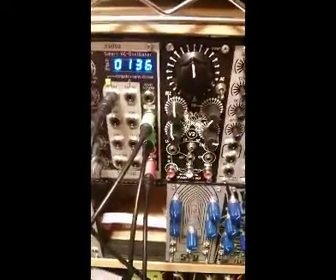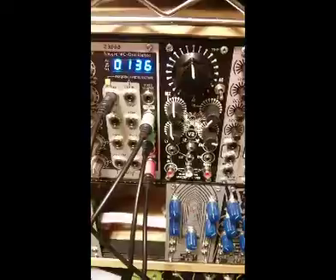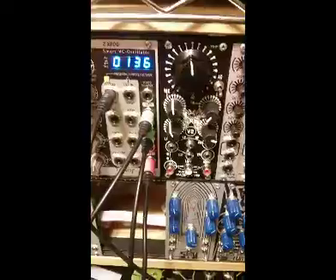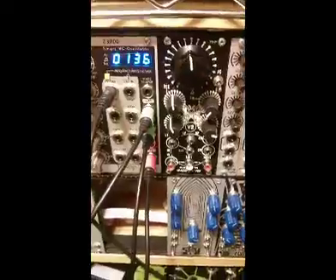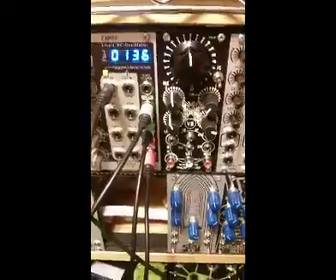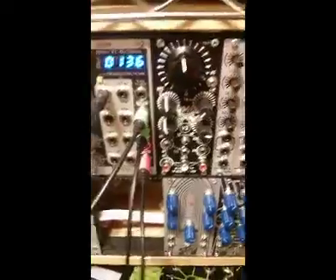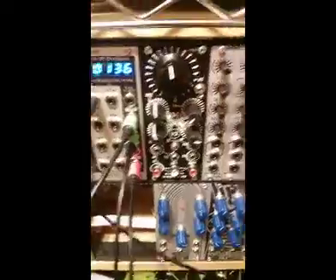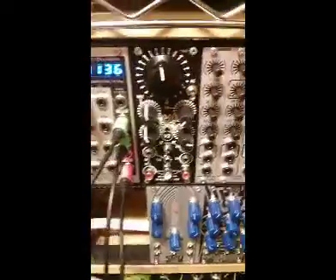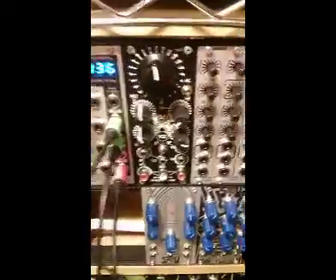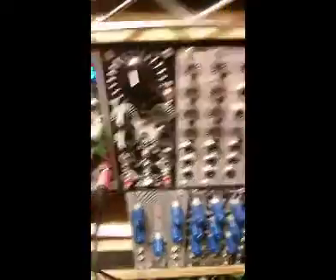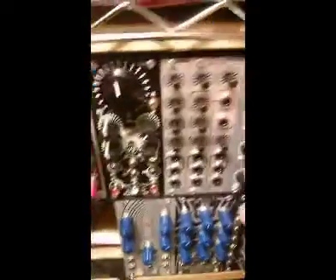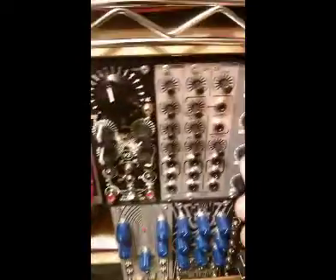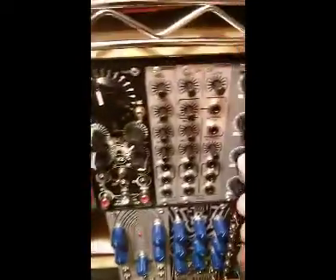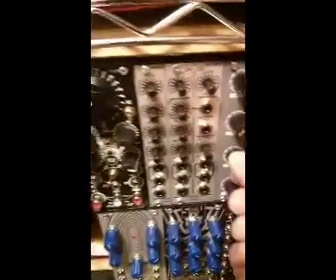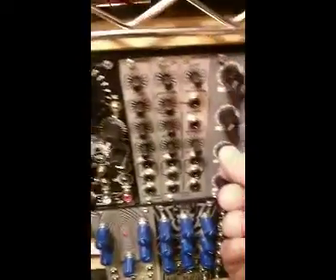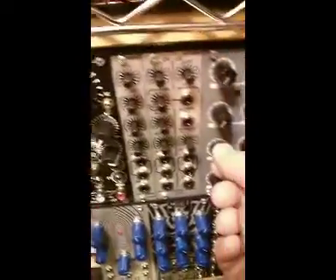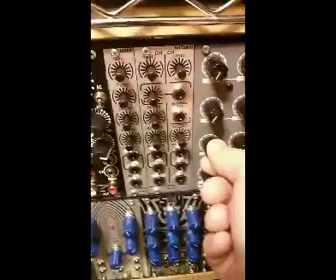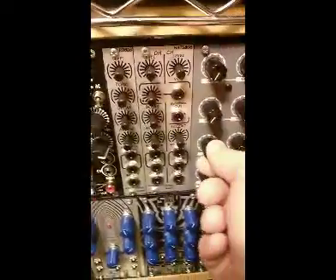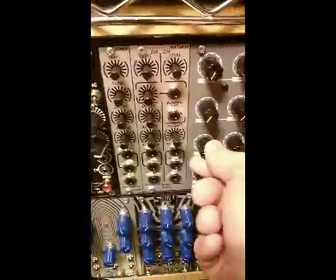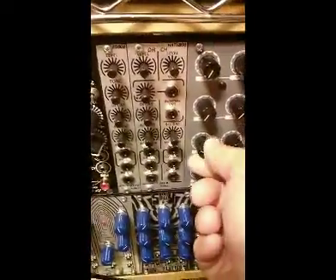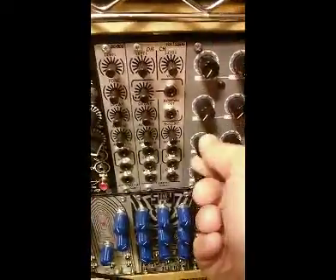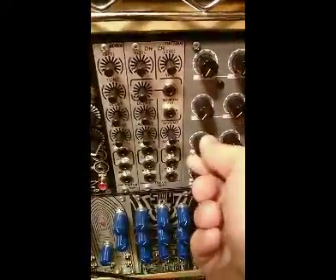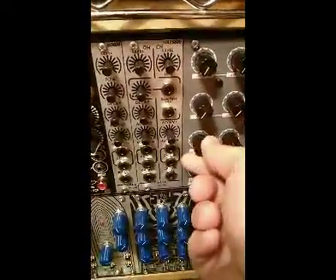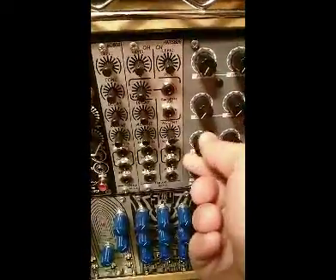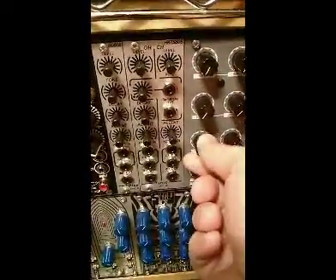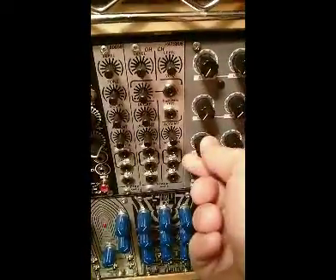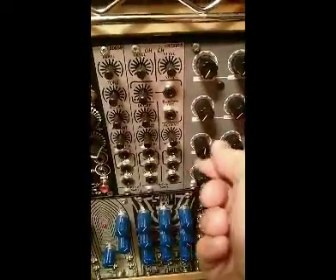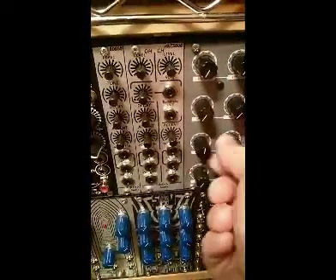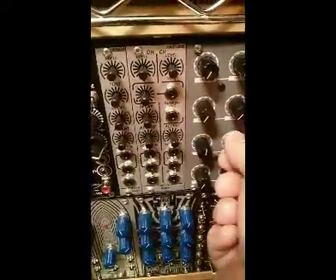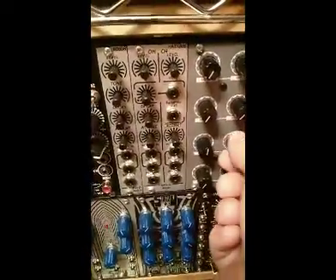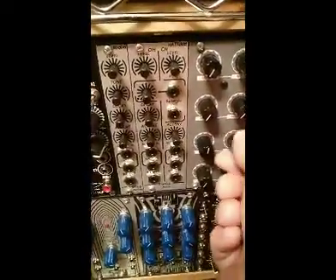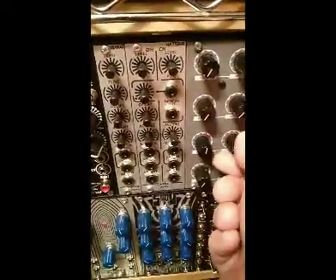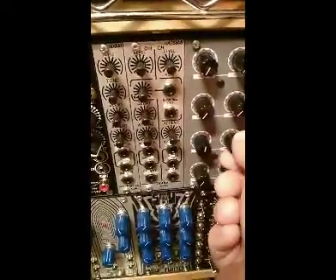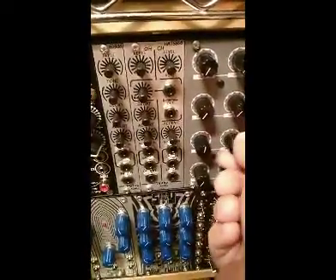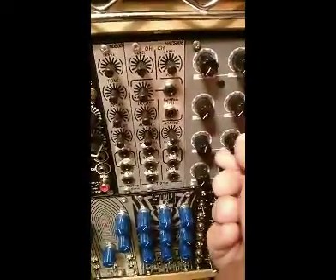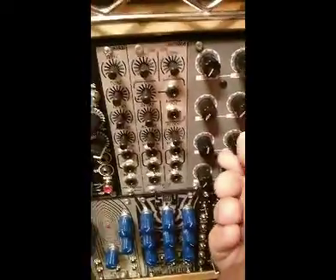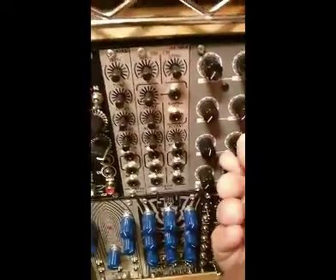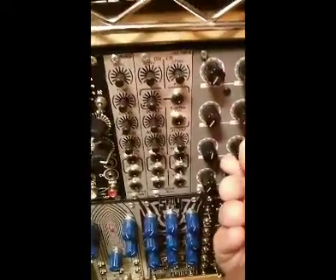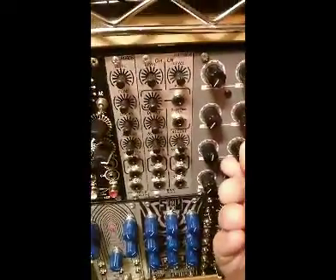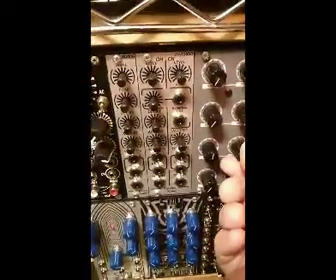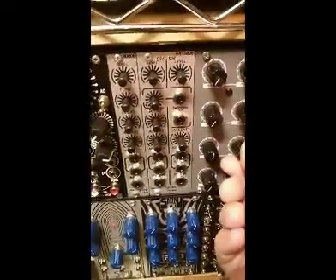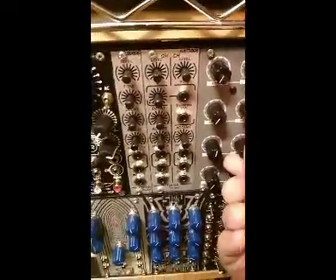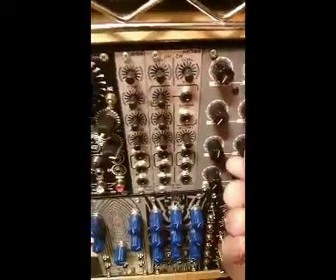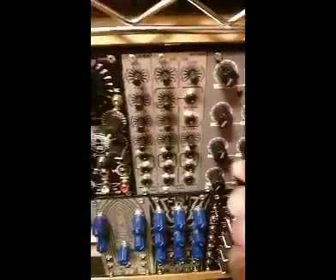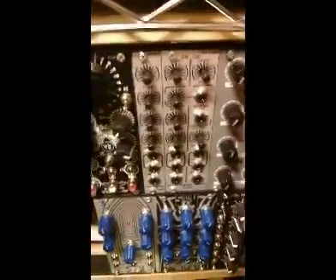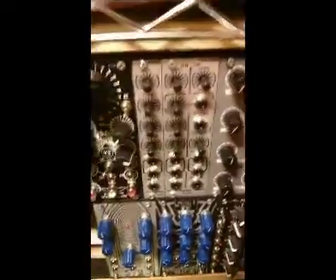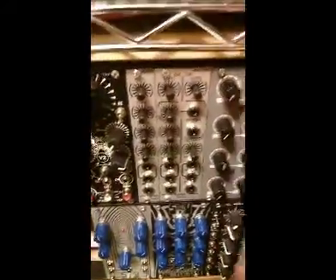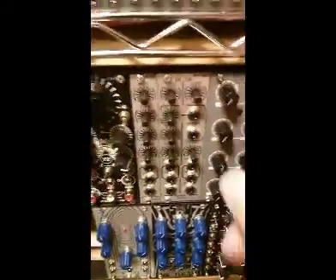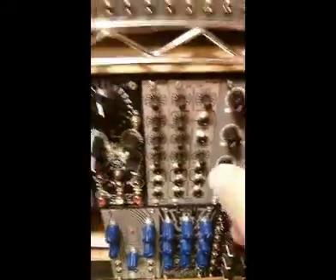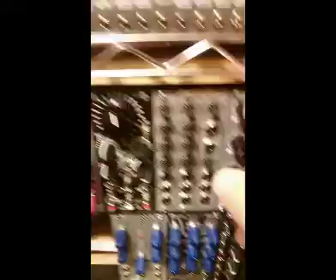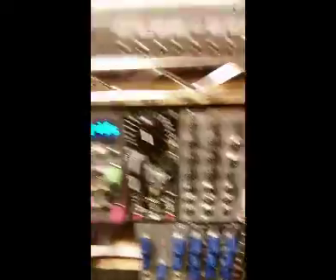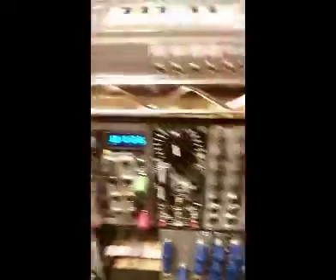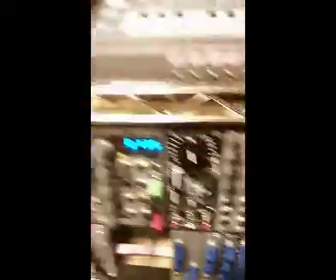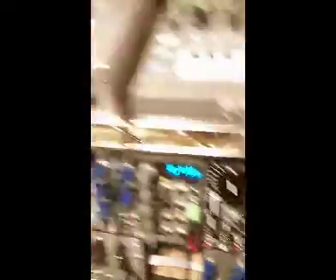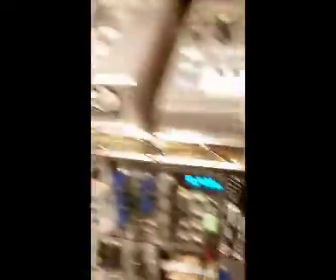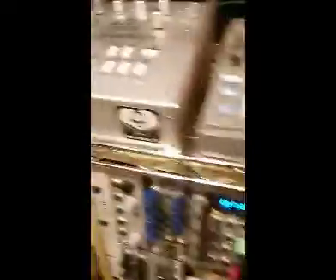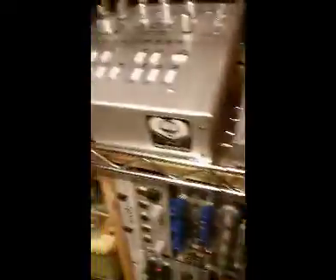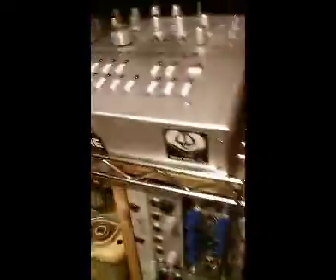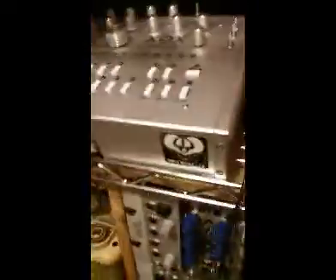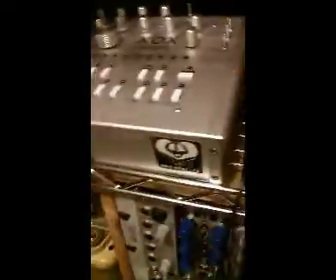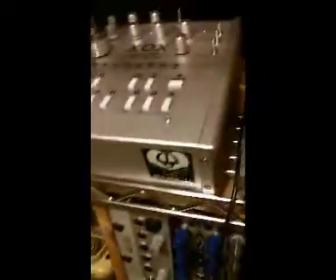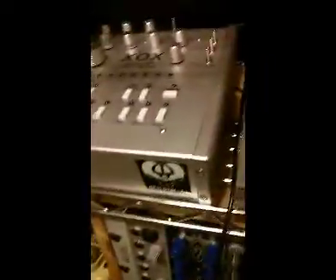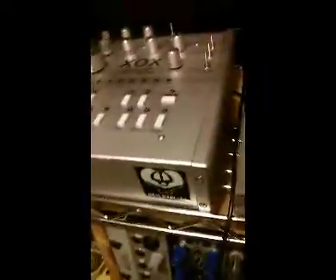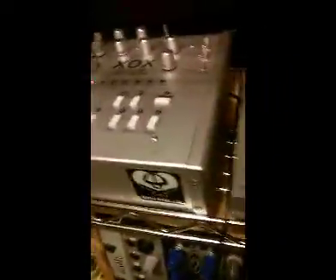We'll turn up a sound here. The first input is coming in from the Zoxbox.